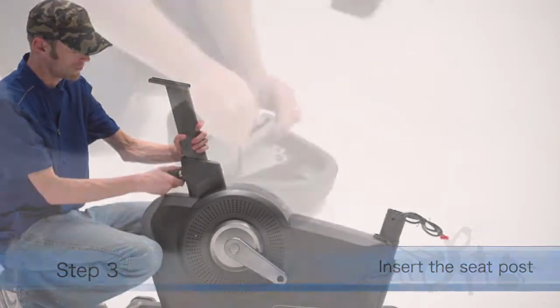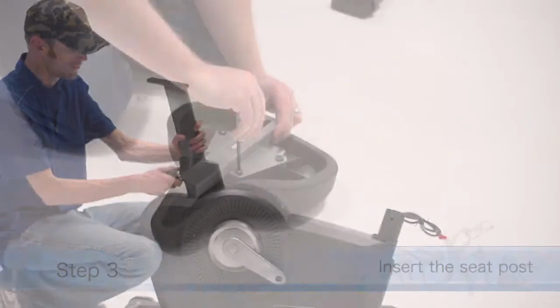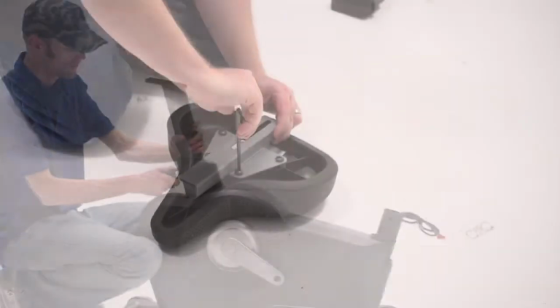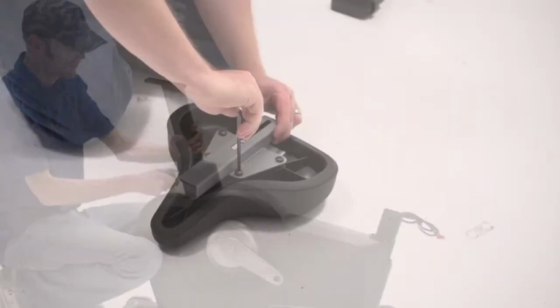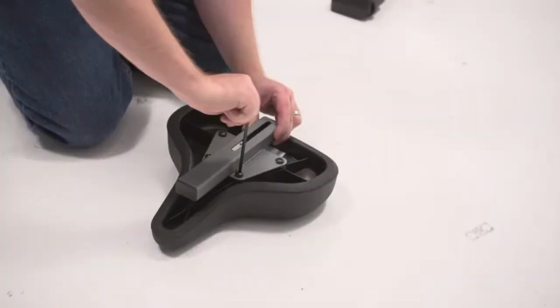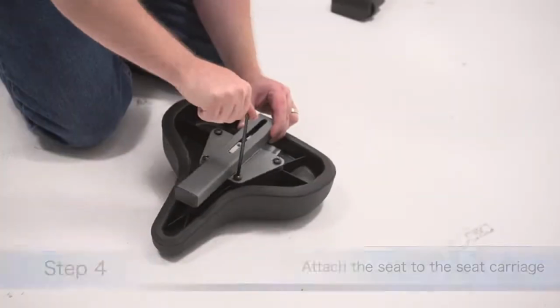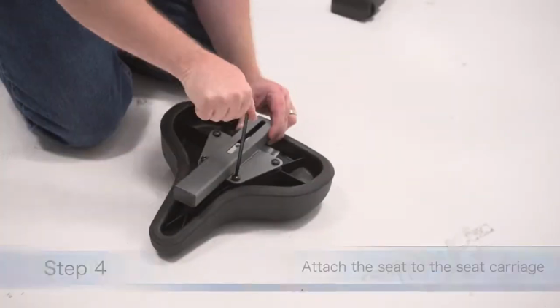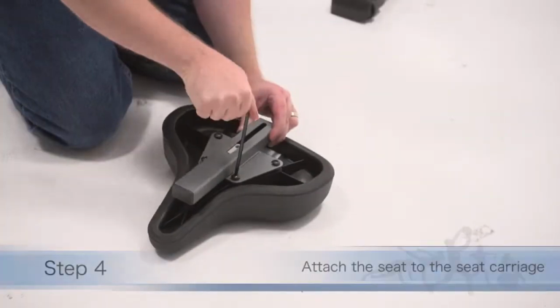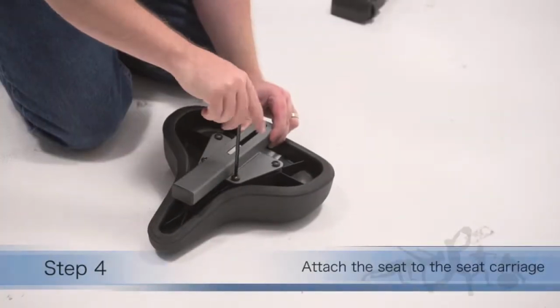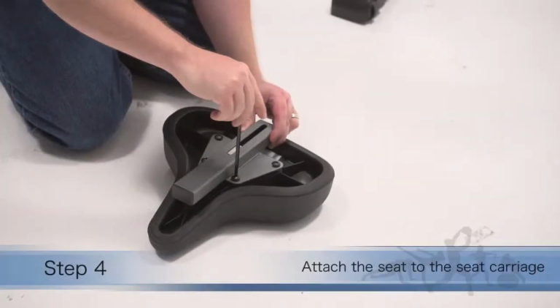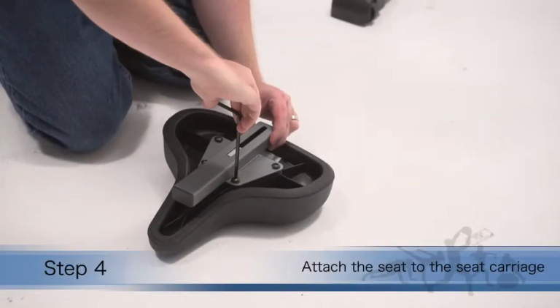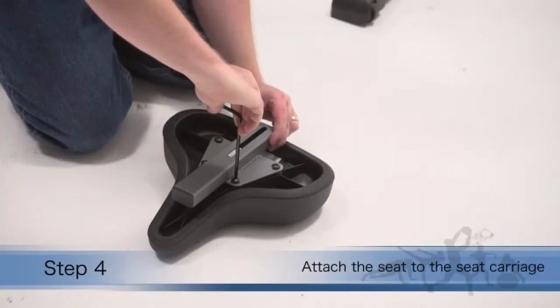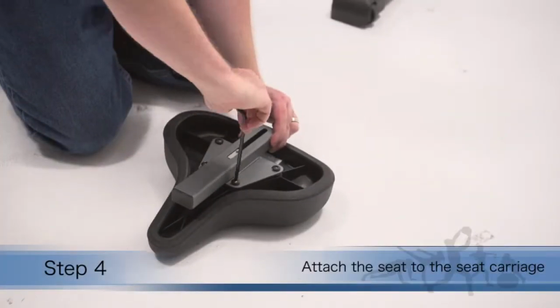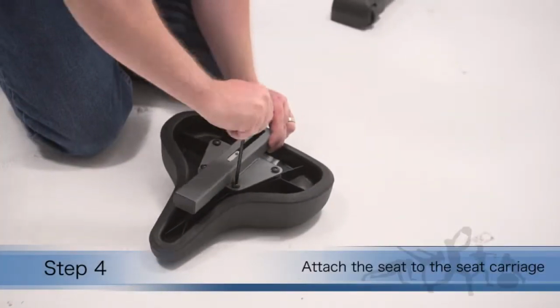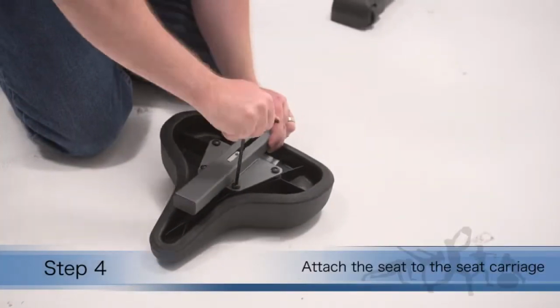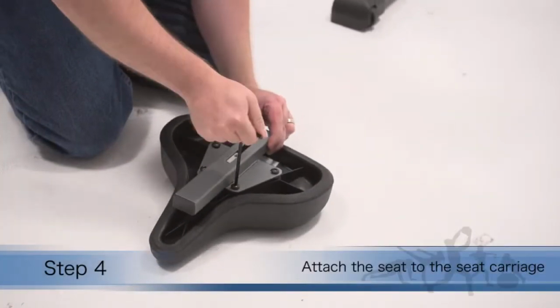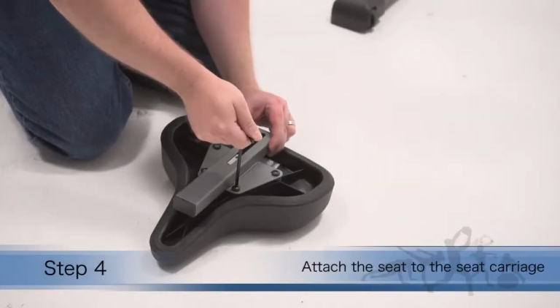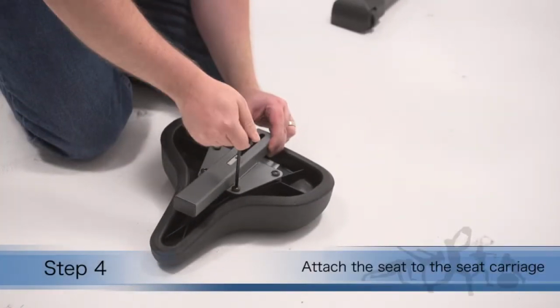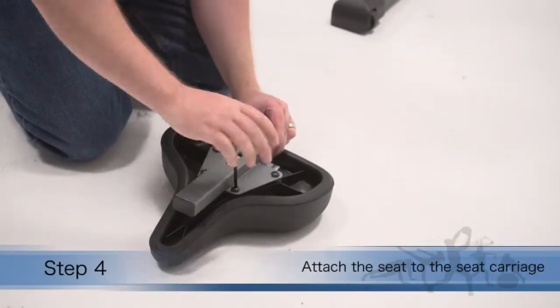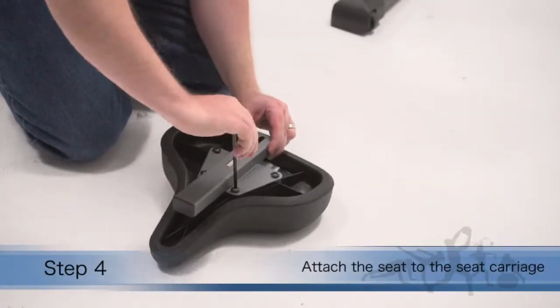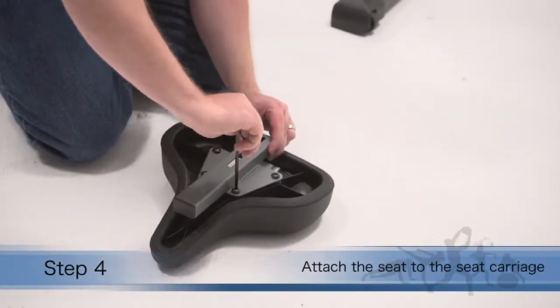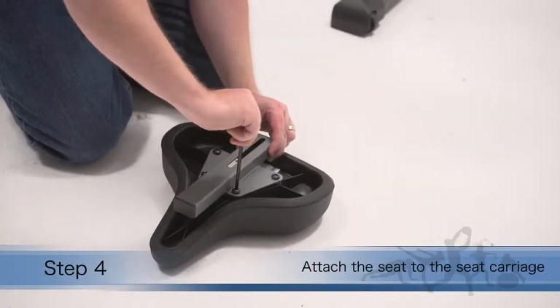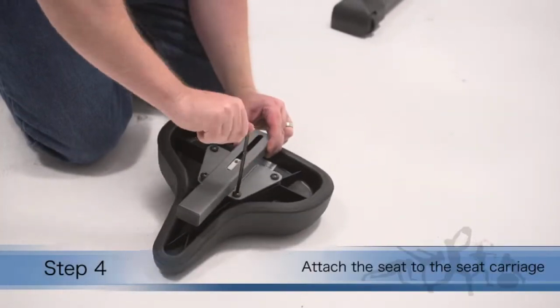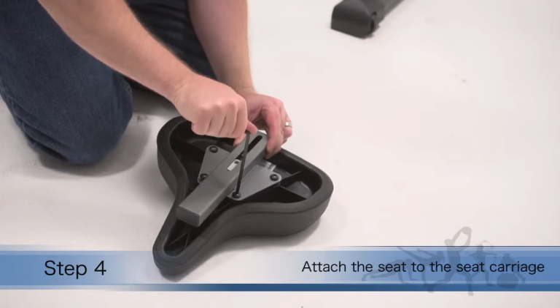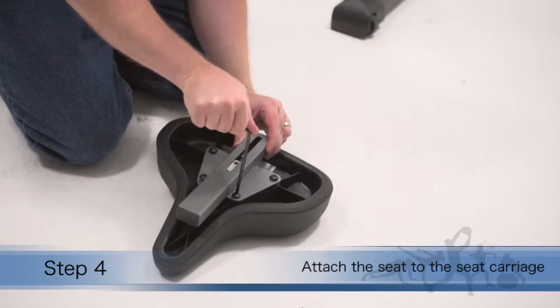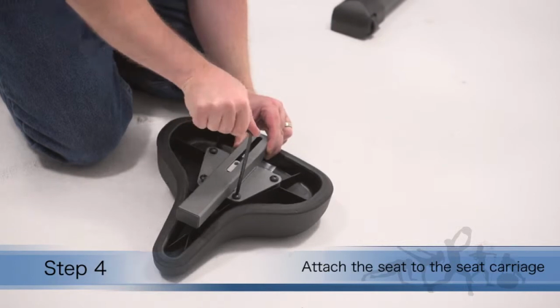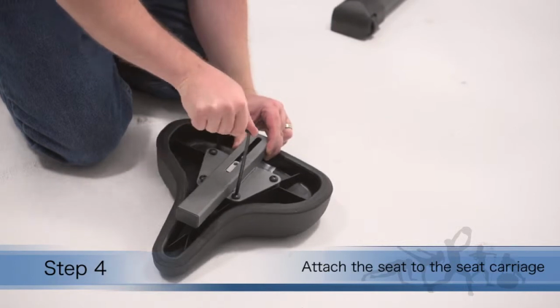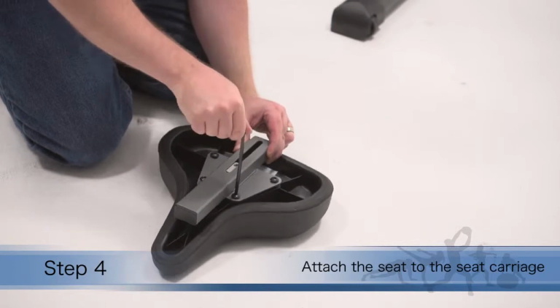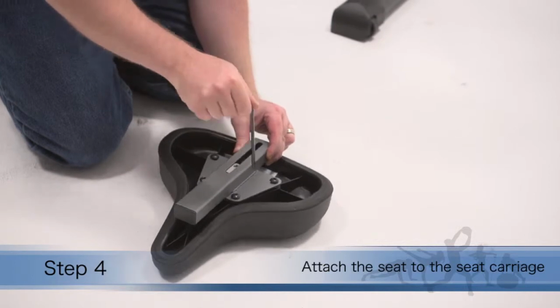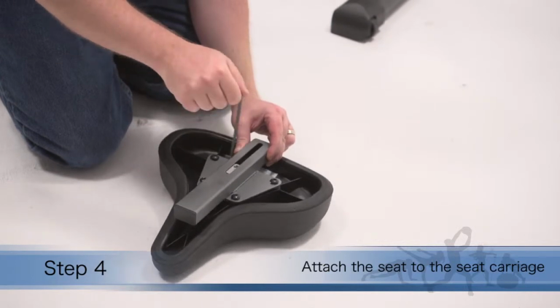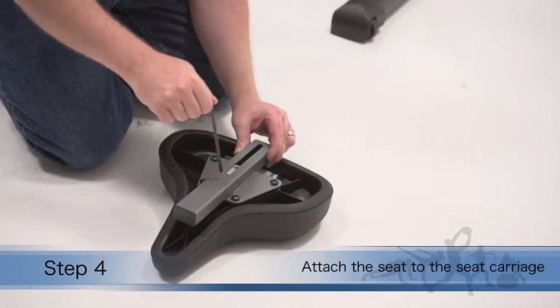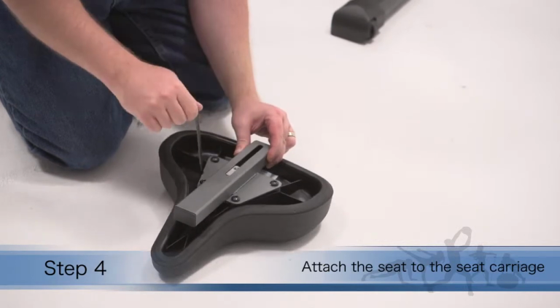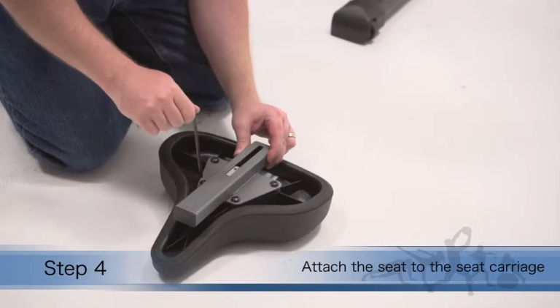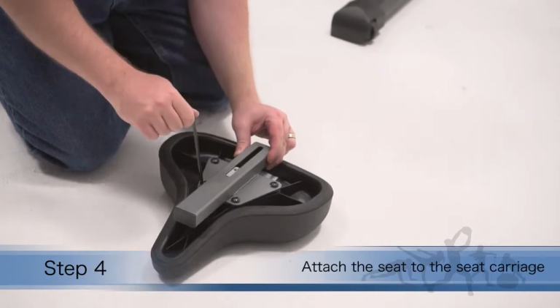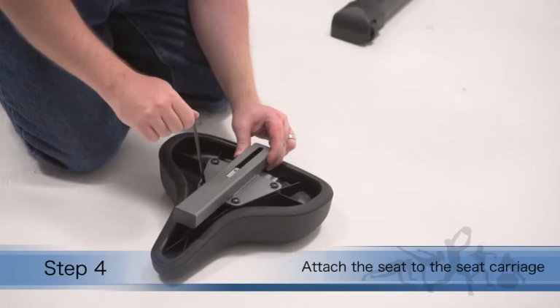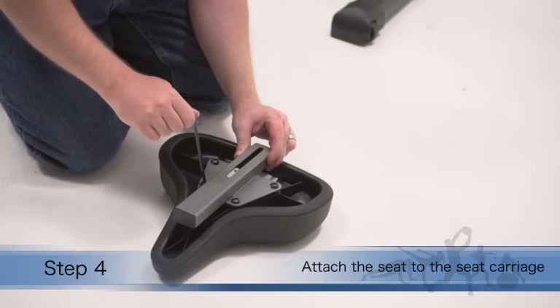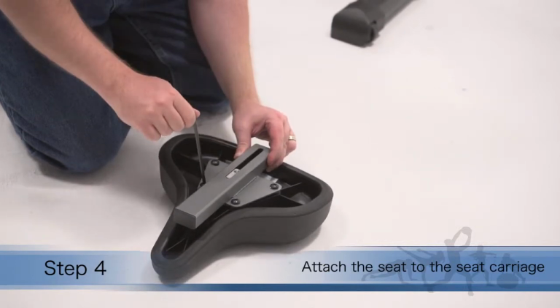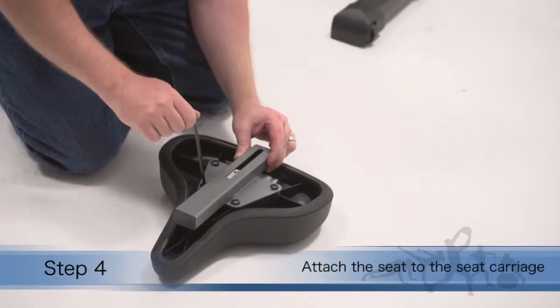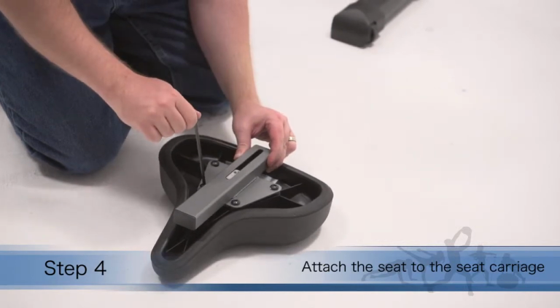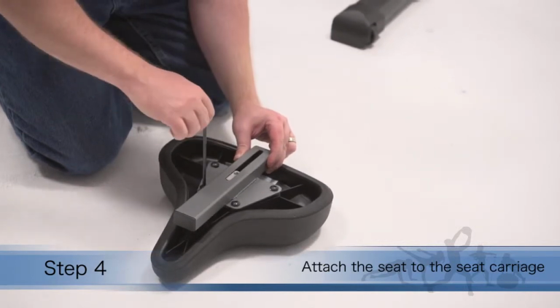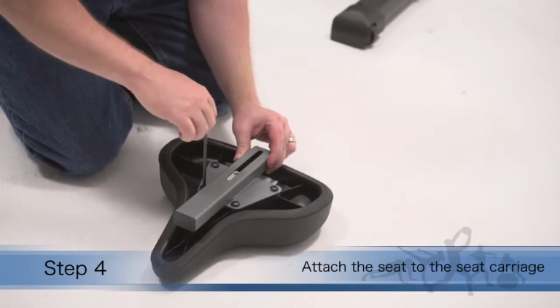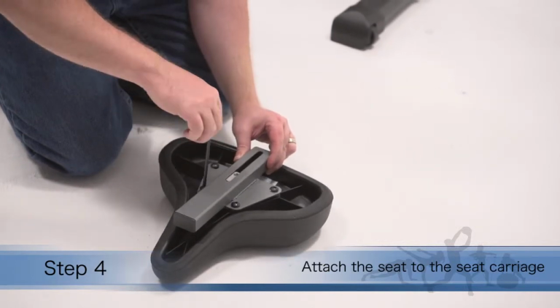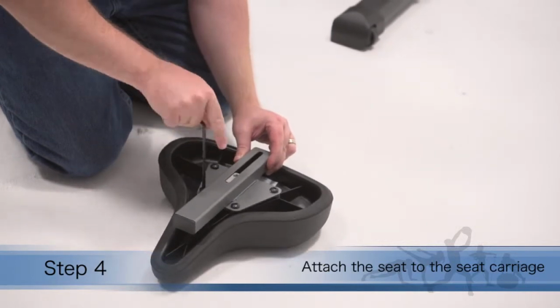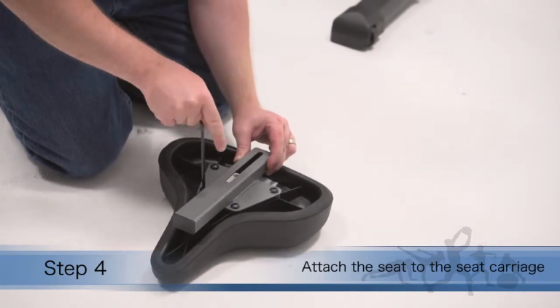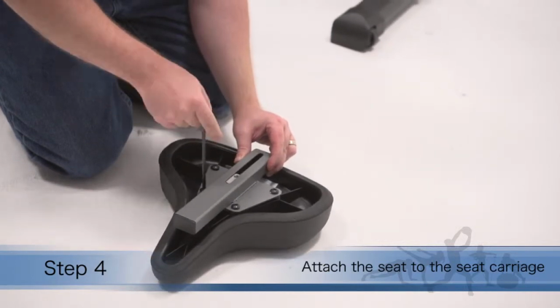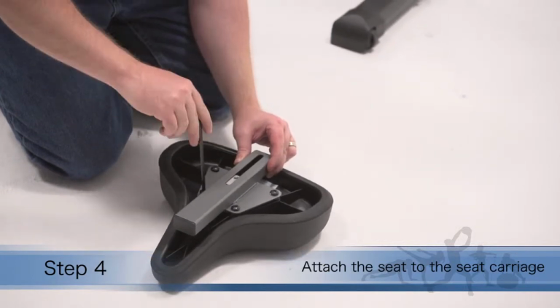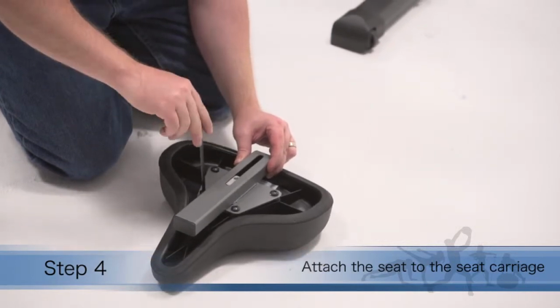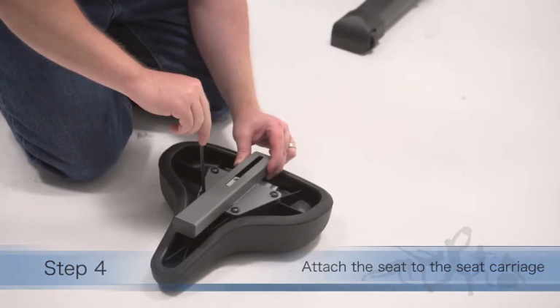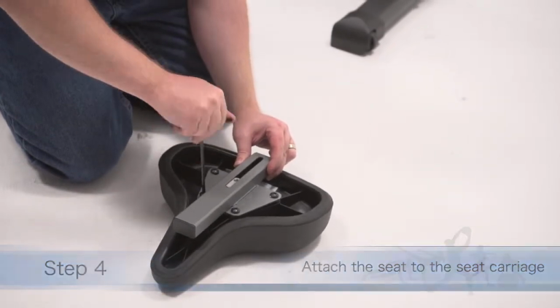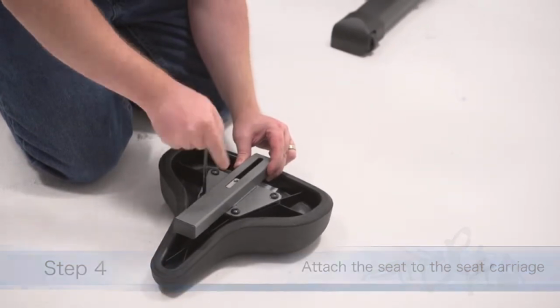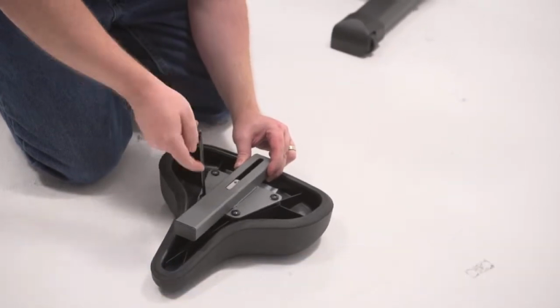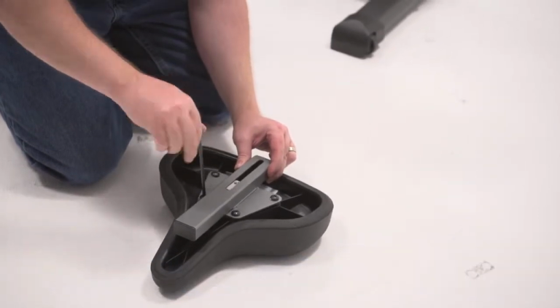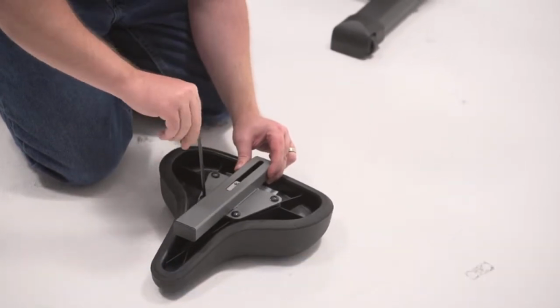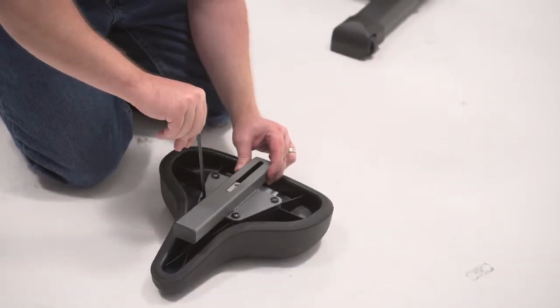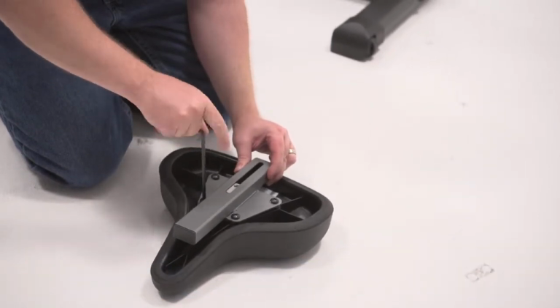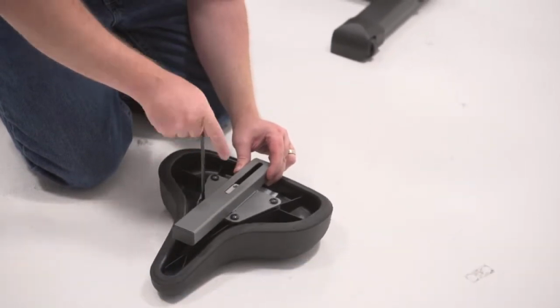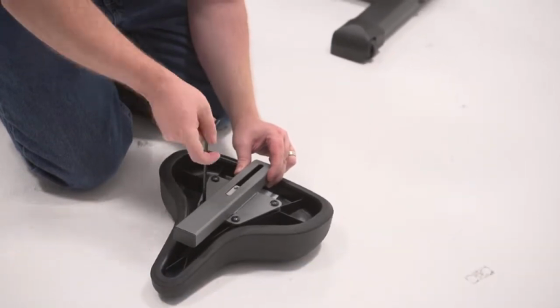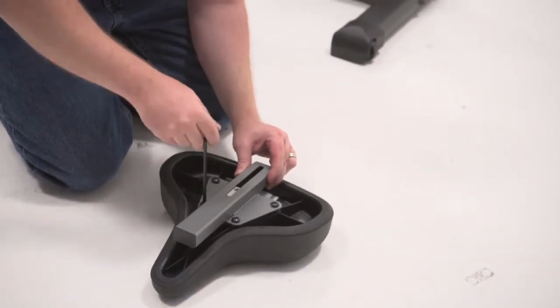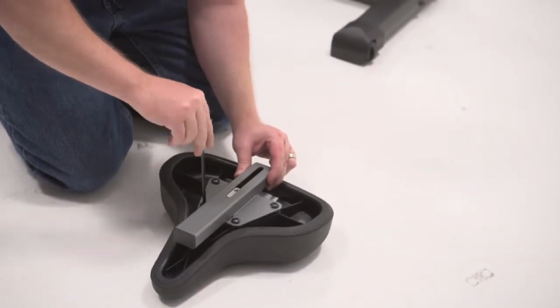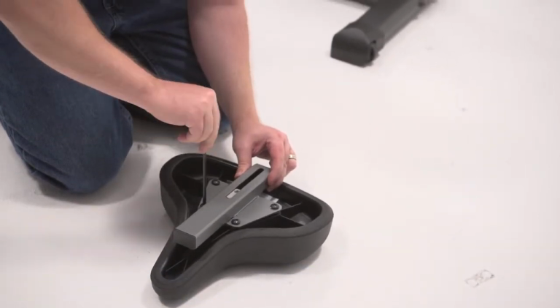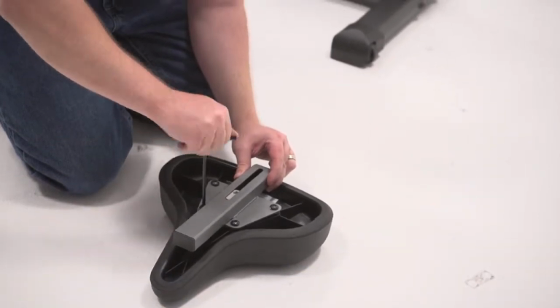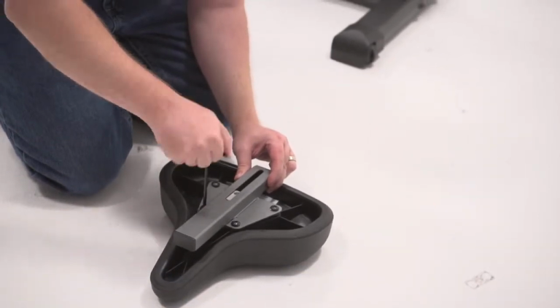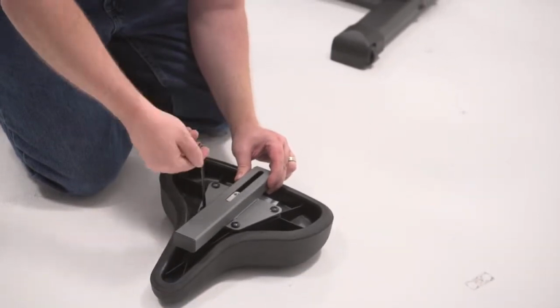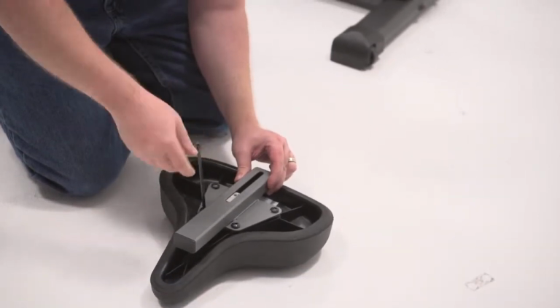Step 4. Attach the seat to the seat carriage. Make sure that the seat carriage block is inside the seat carriage.